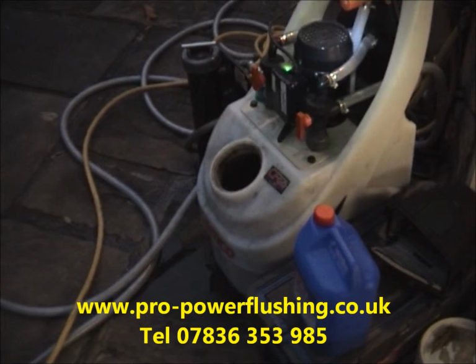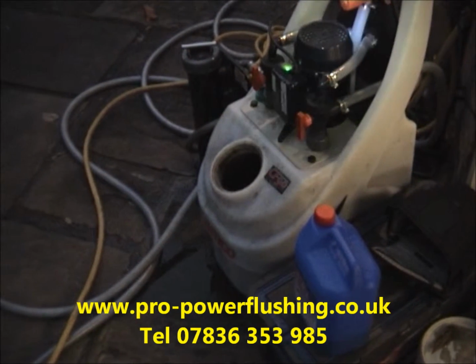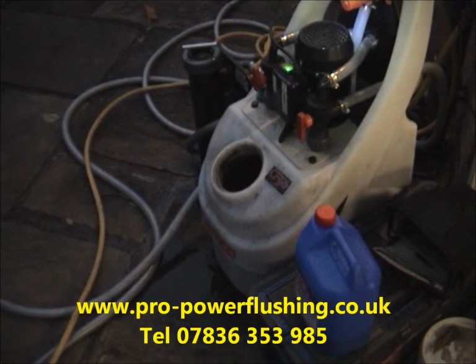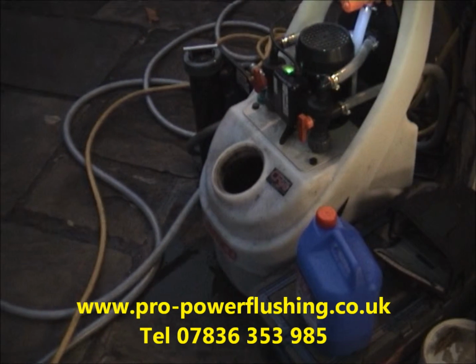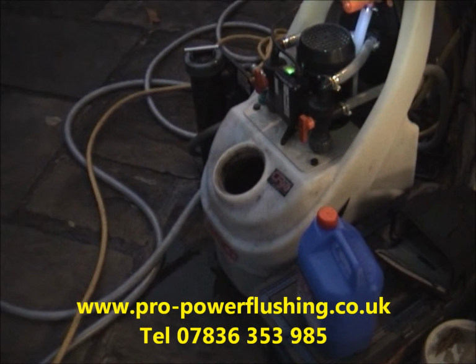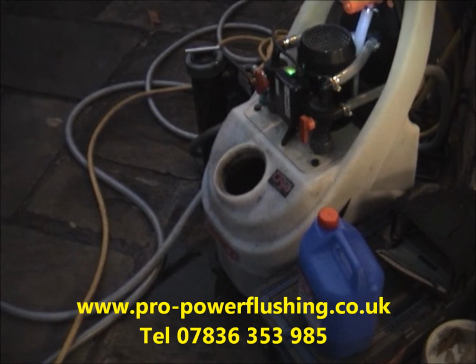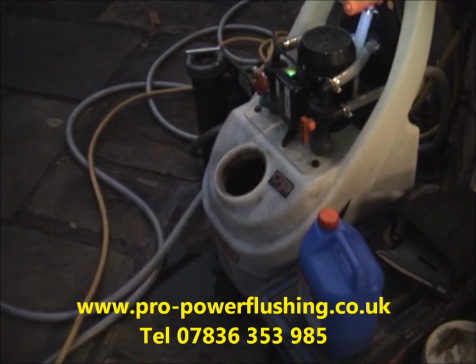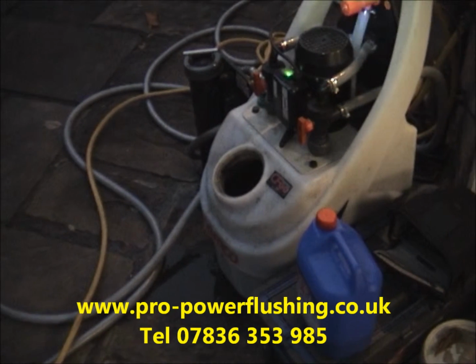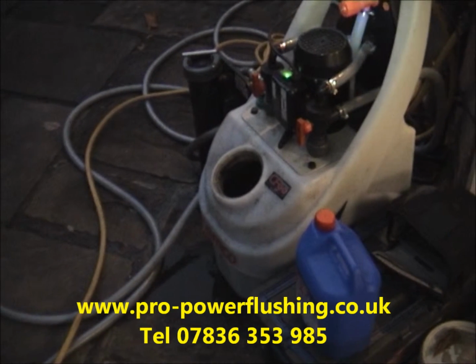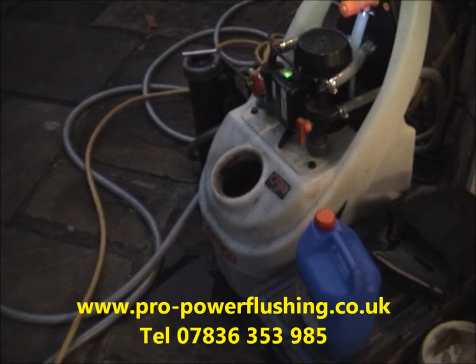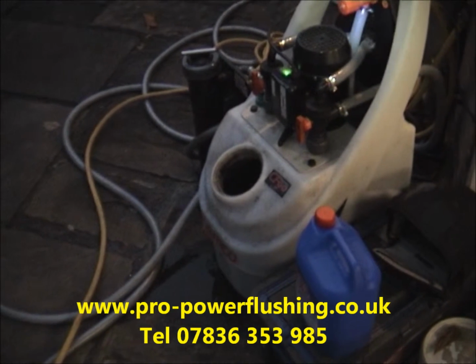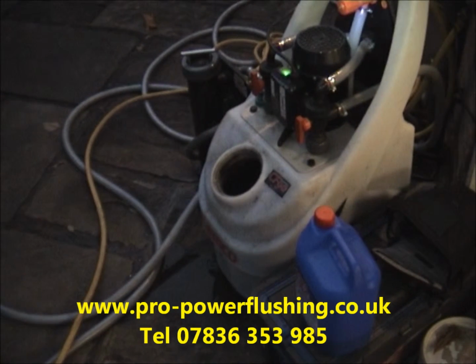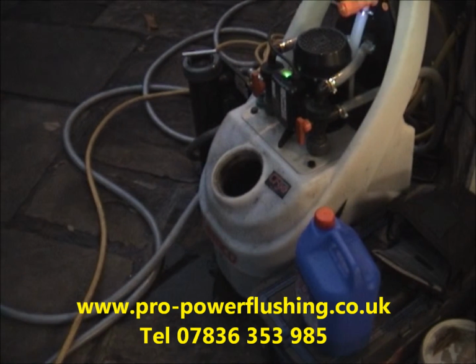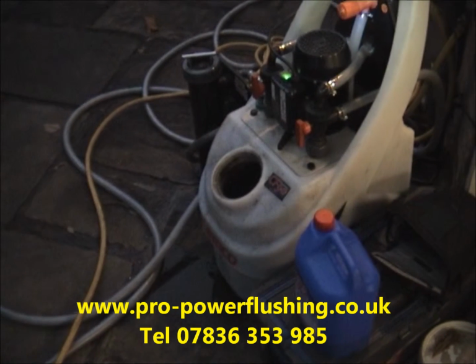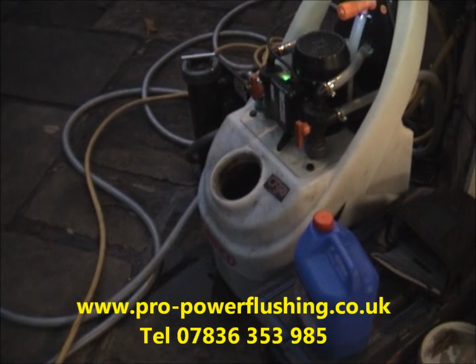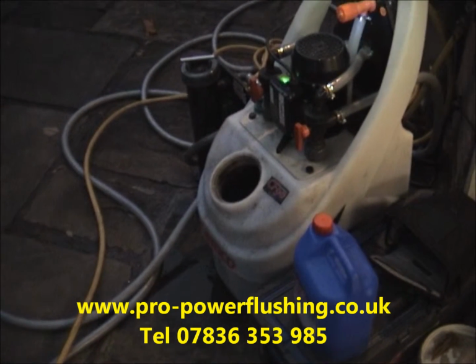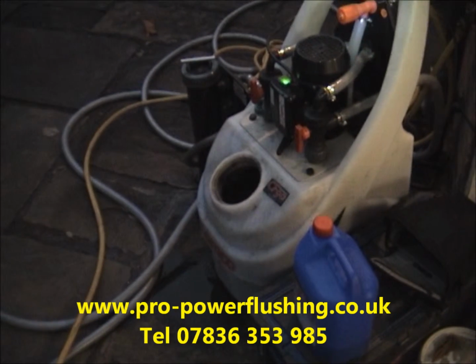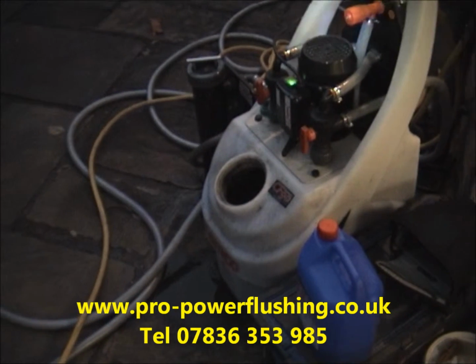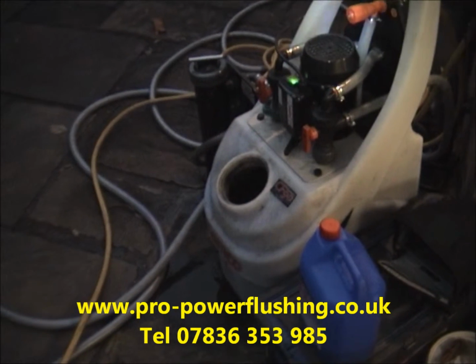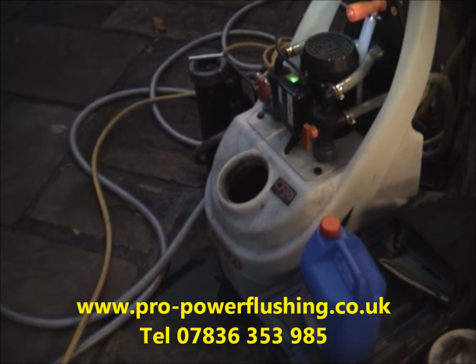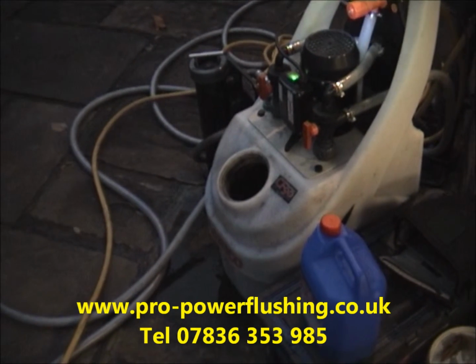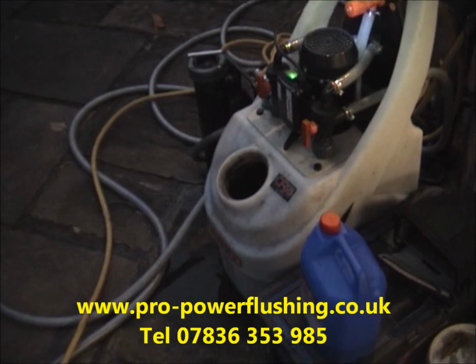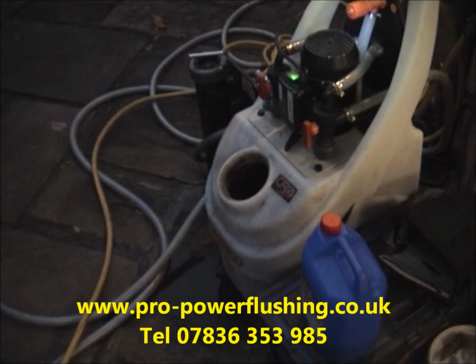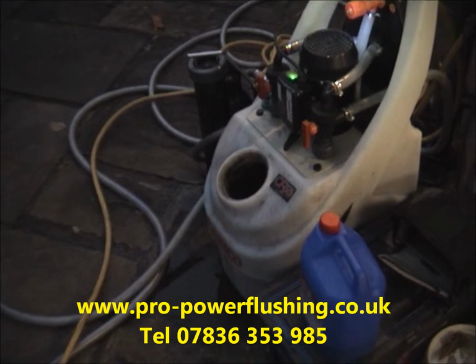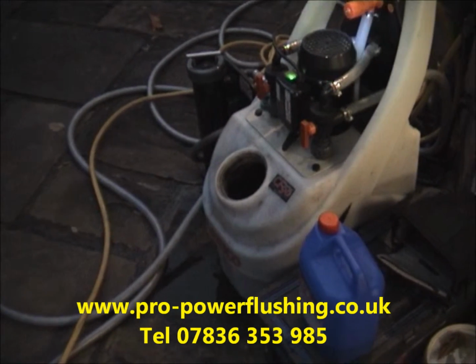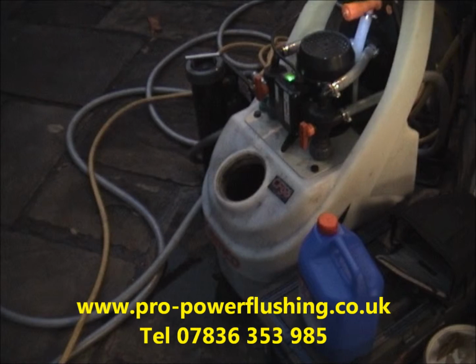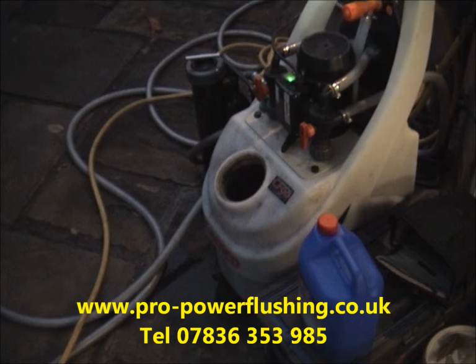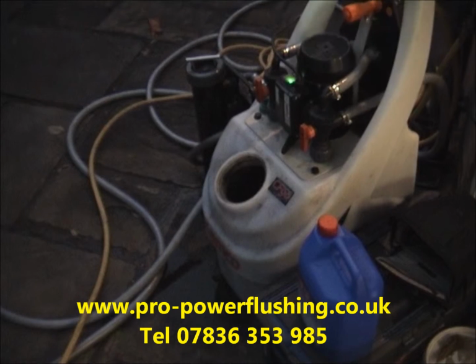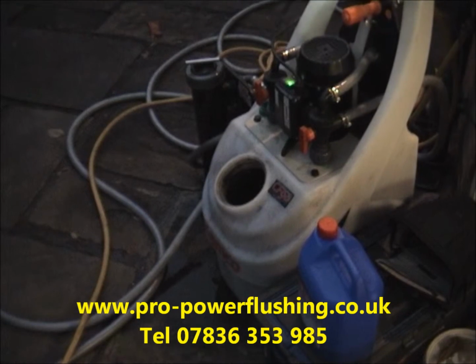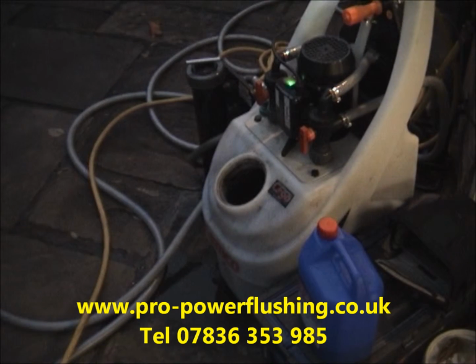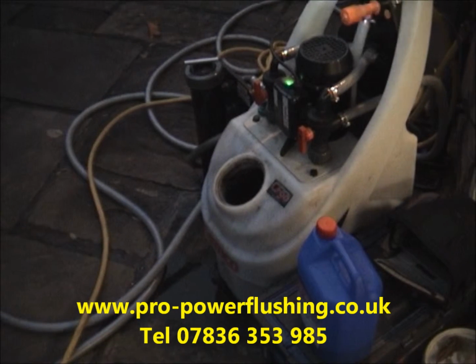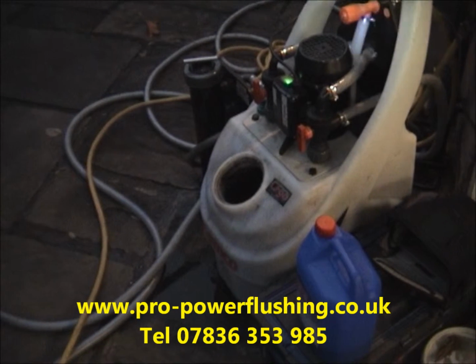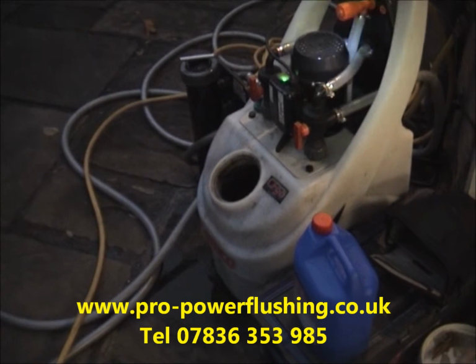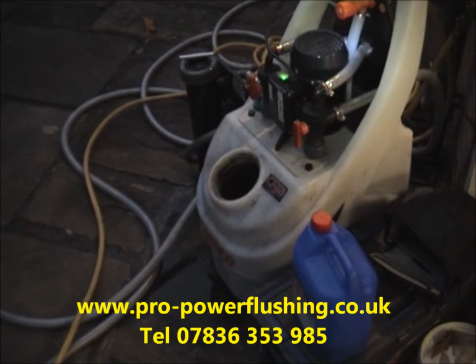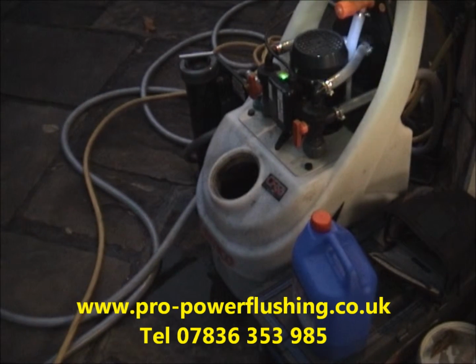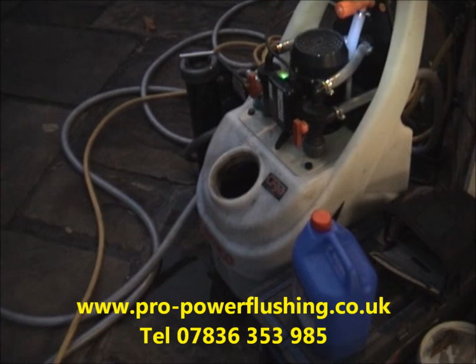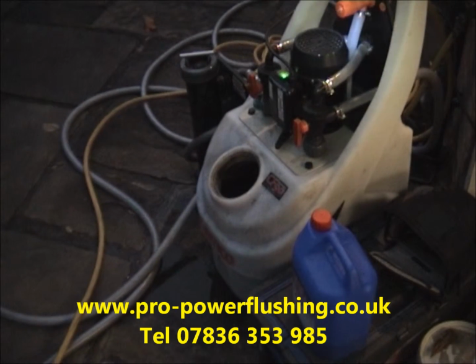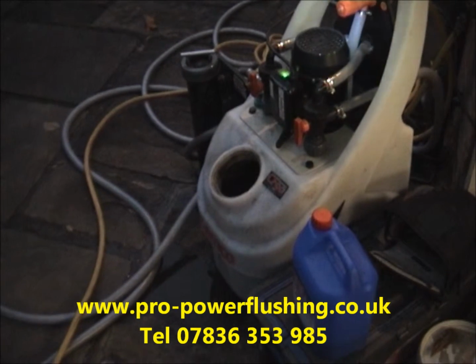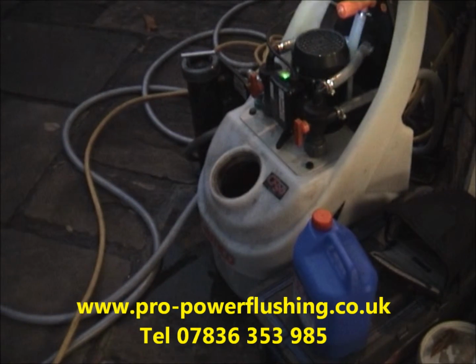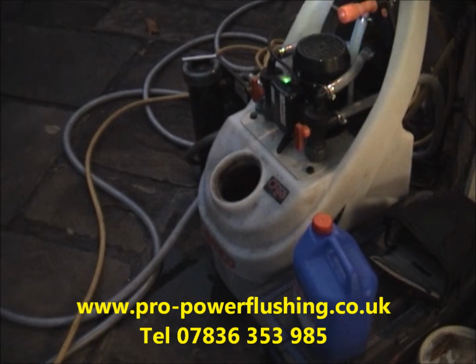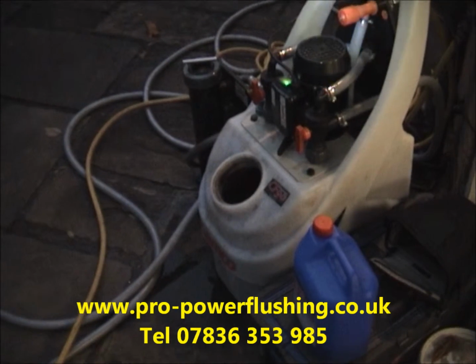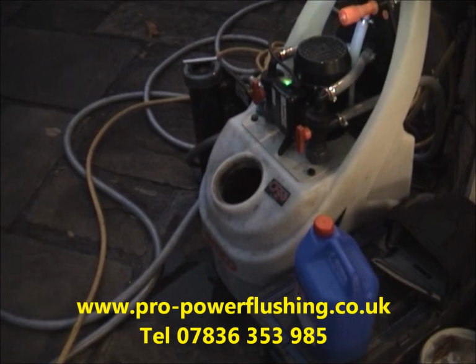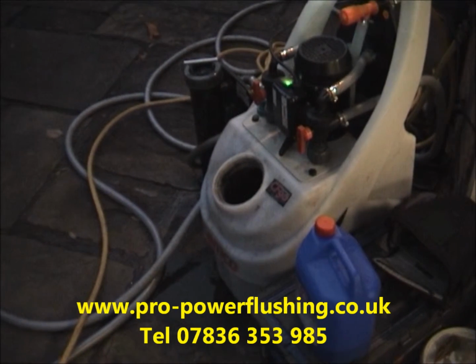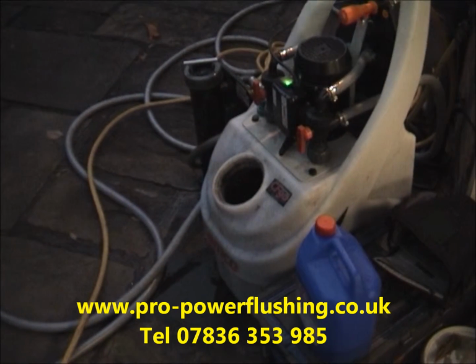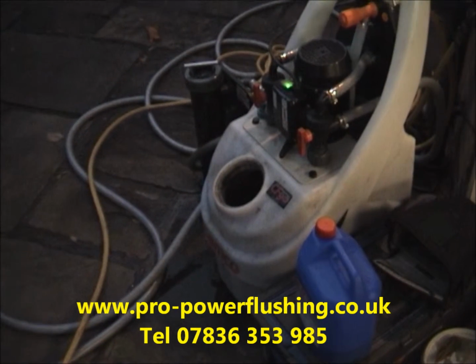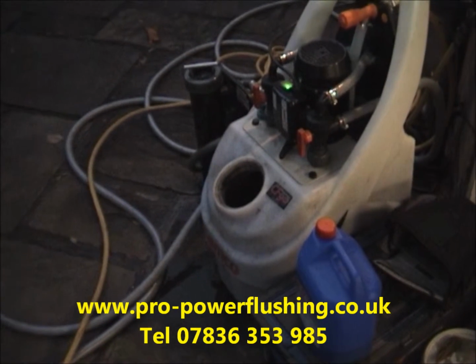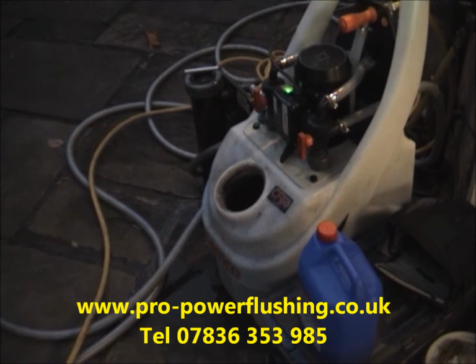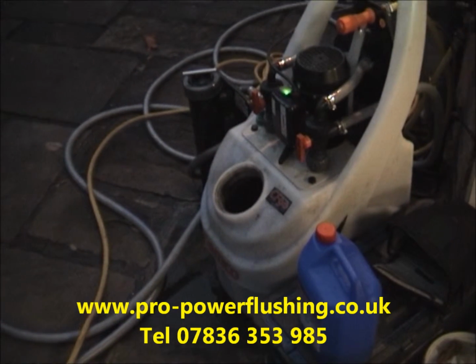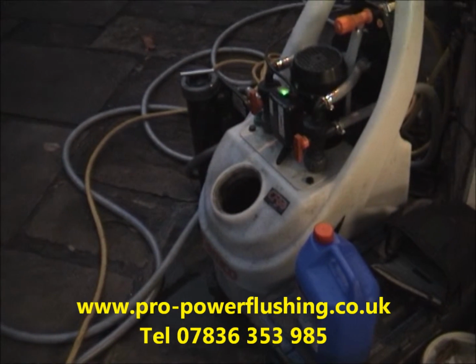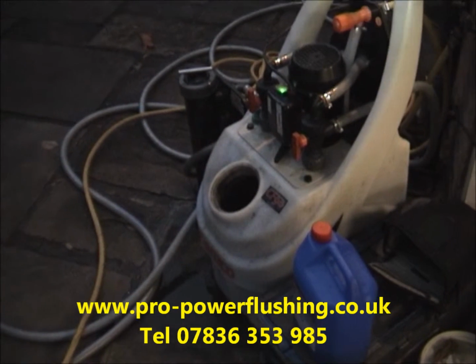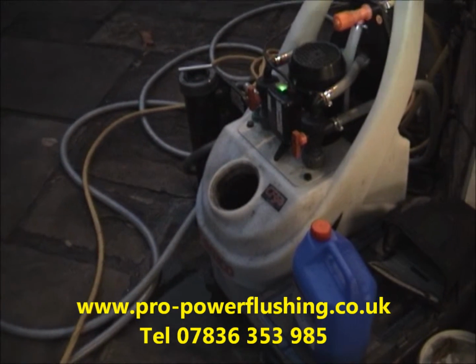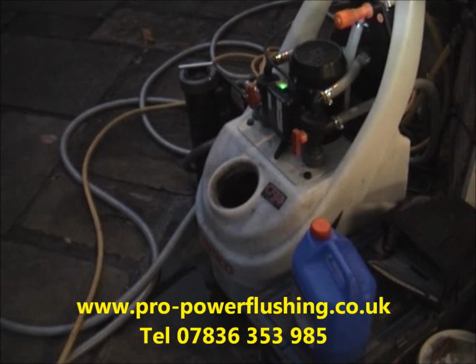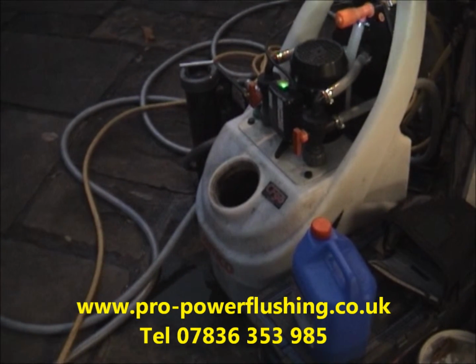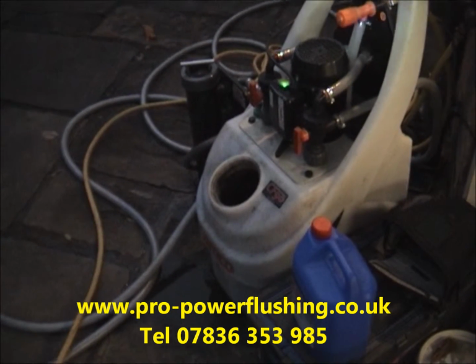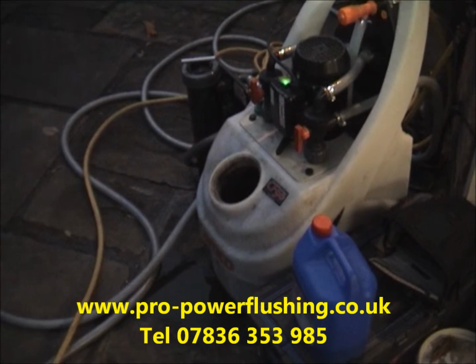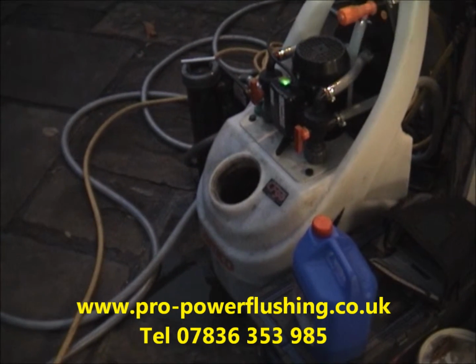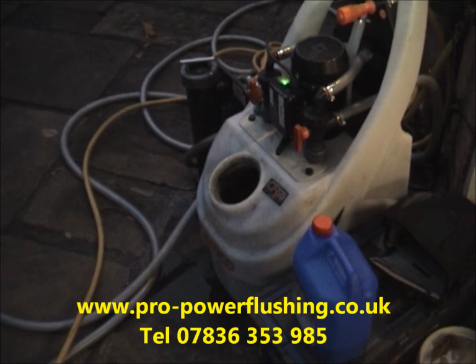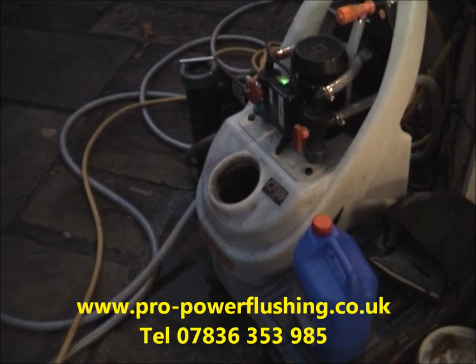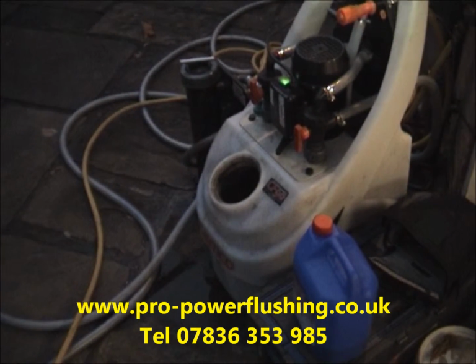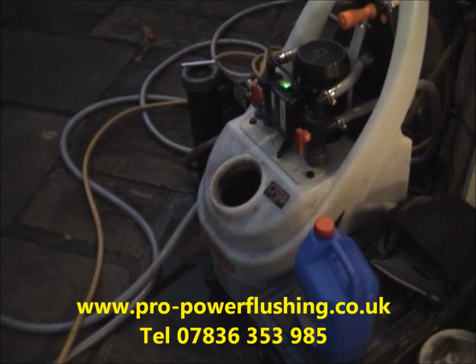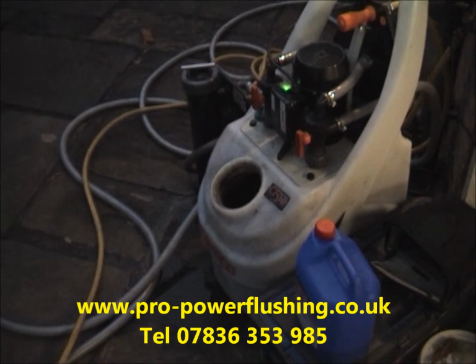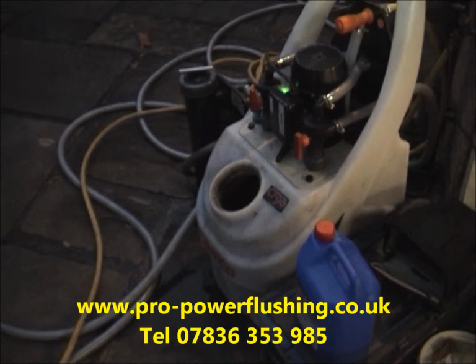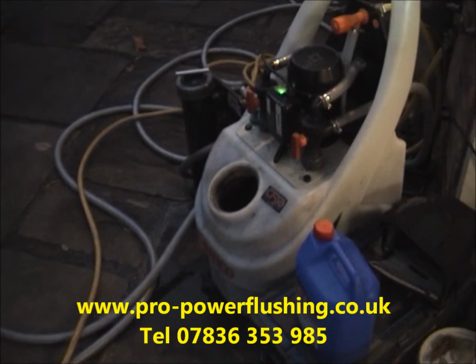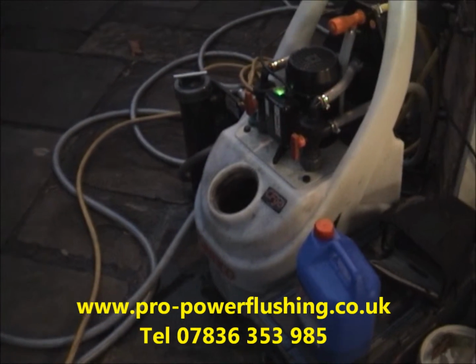If you've got an old system, a power flush can revive it and get it all running like new again. It's a win-win situation, power flushing your system.